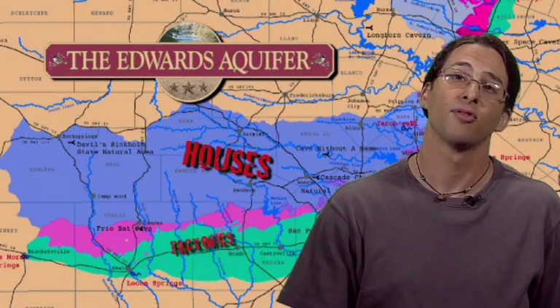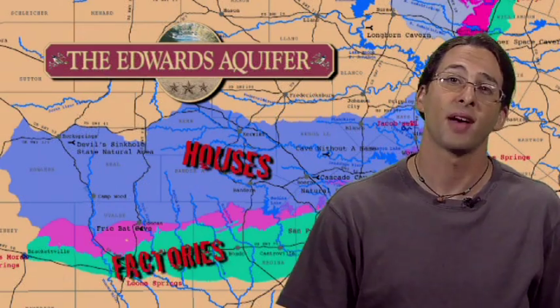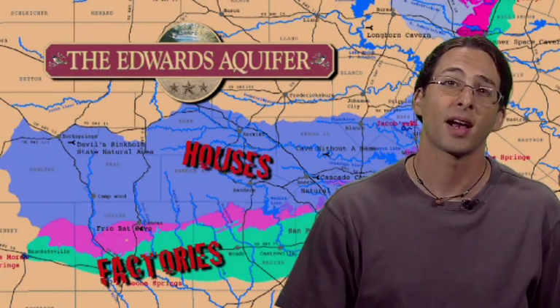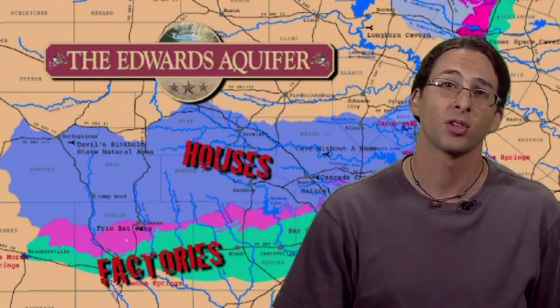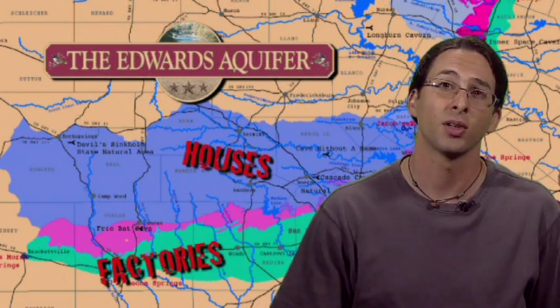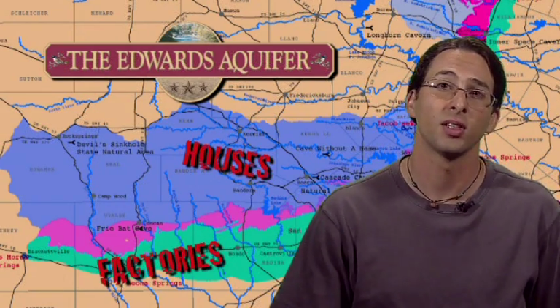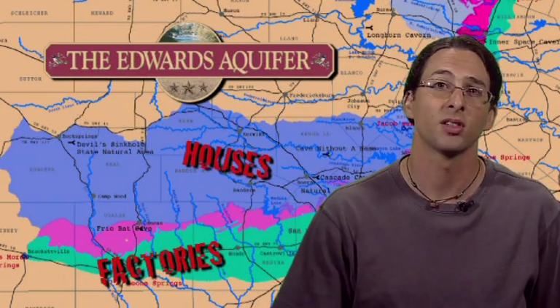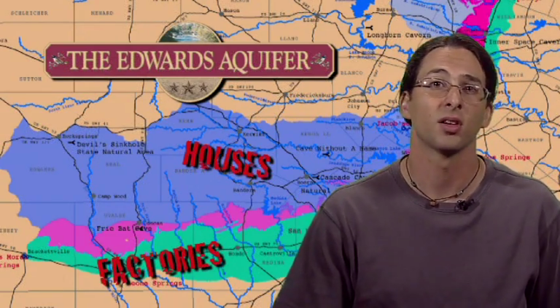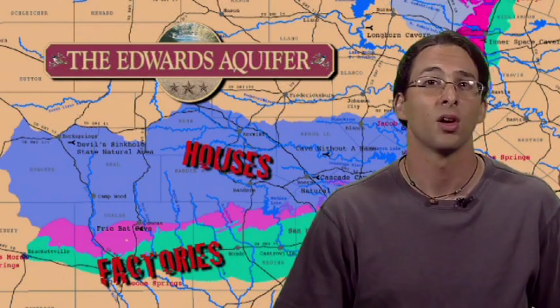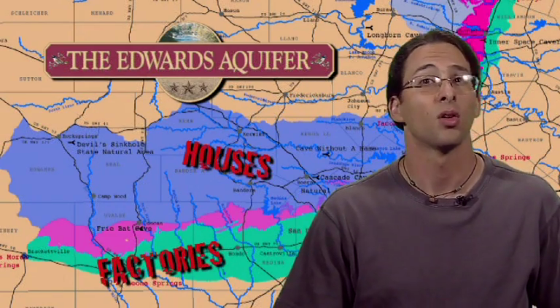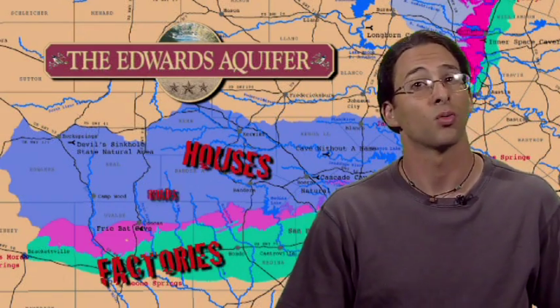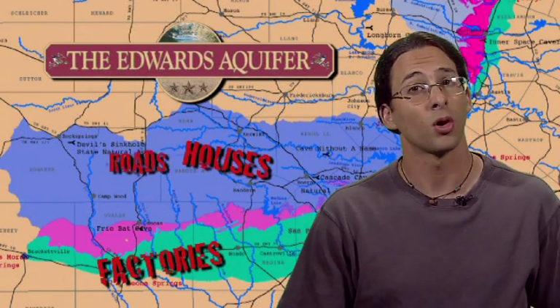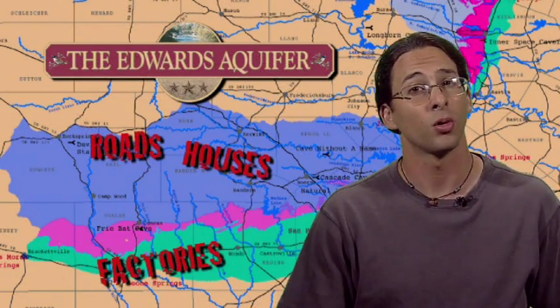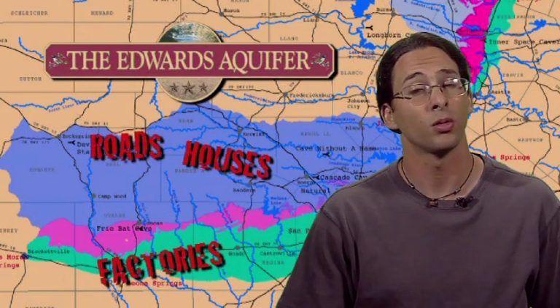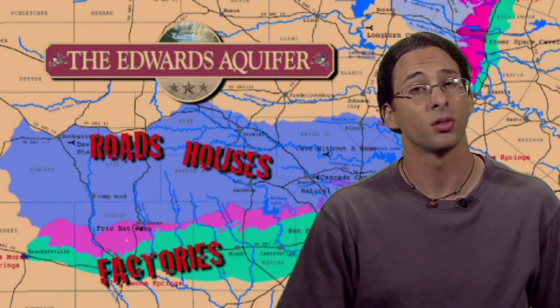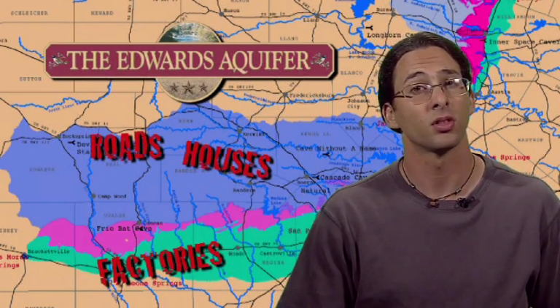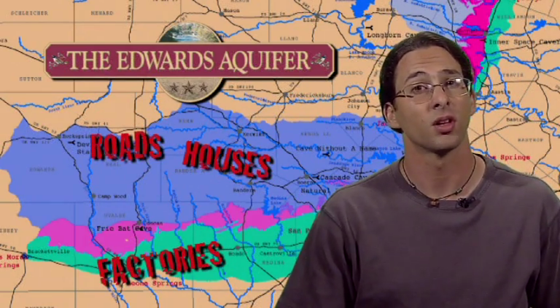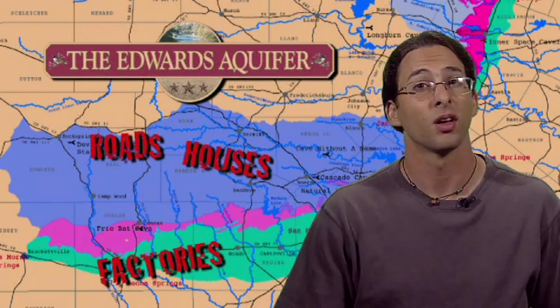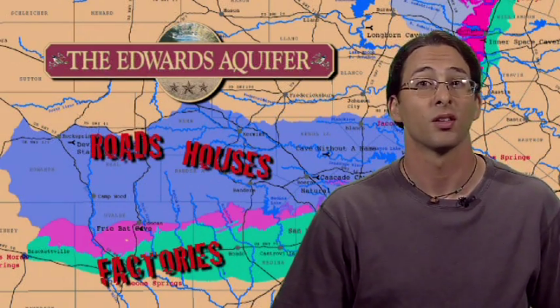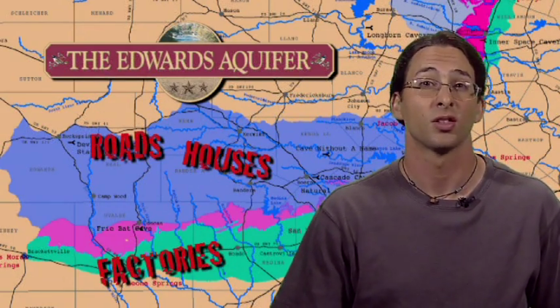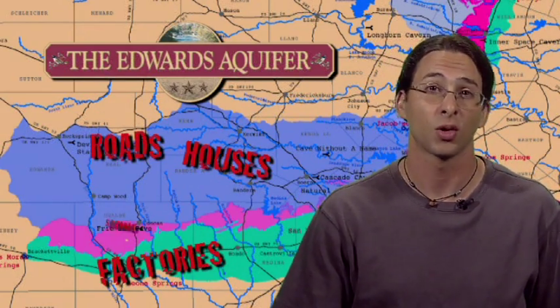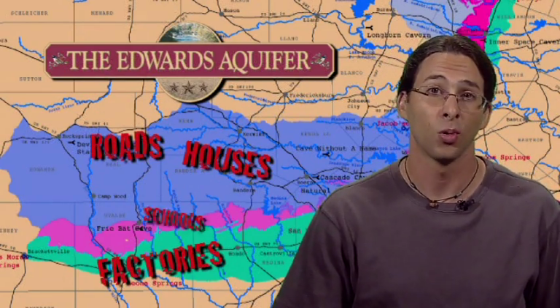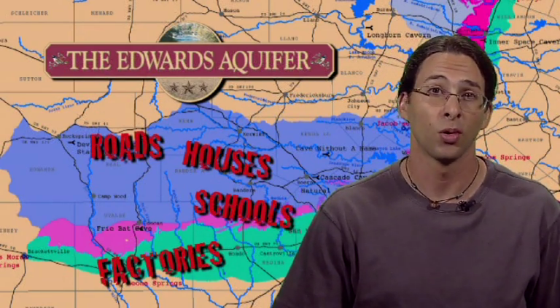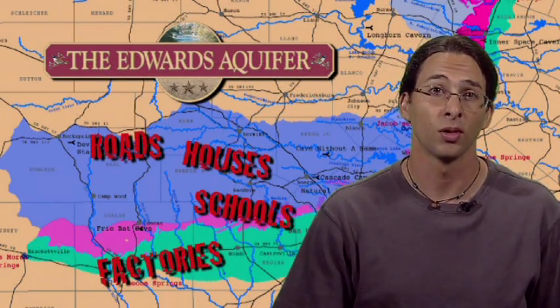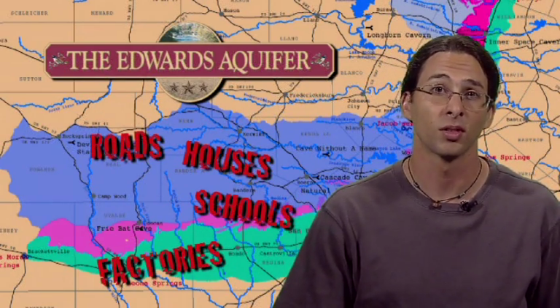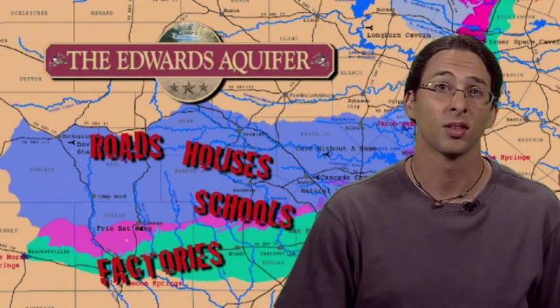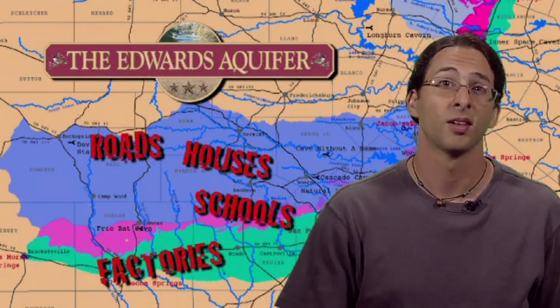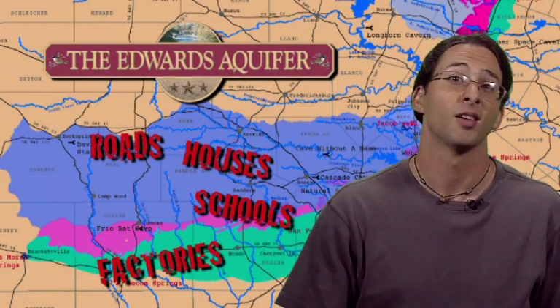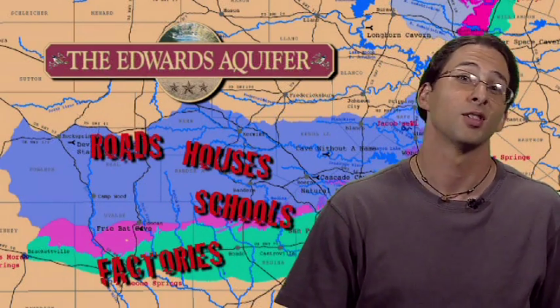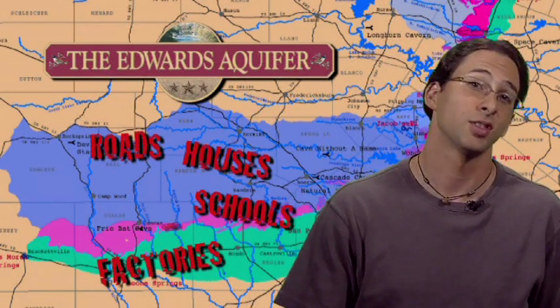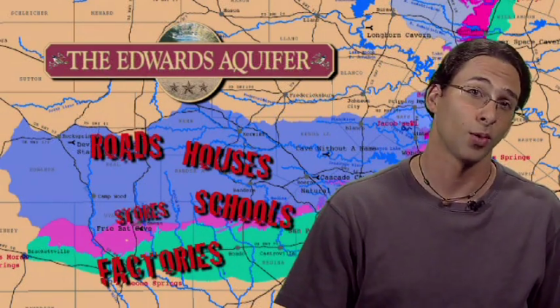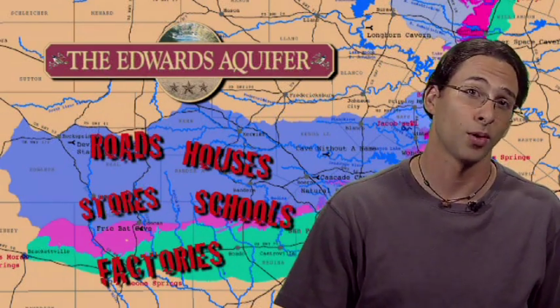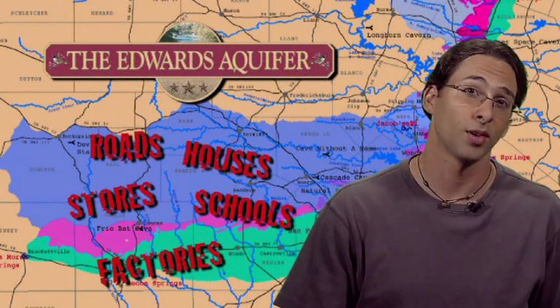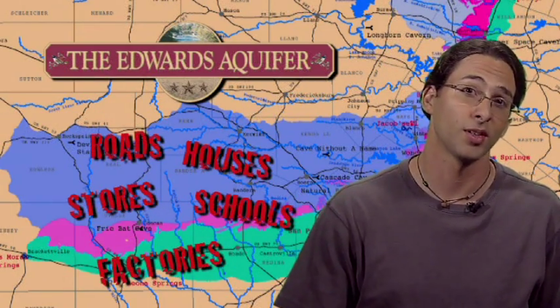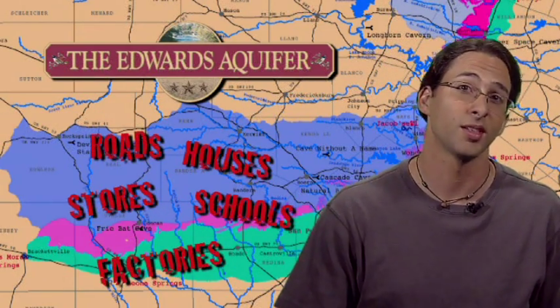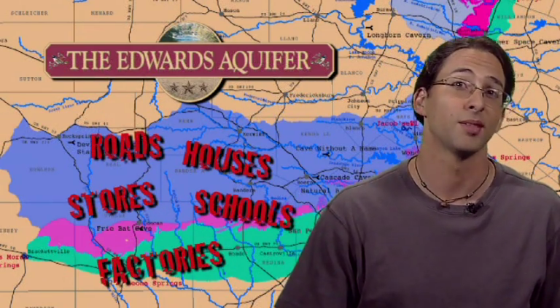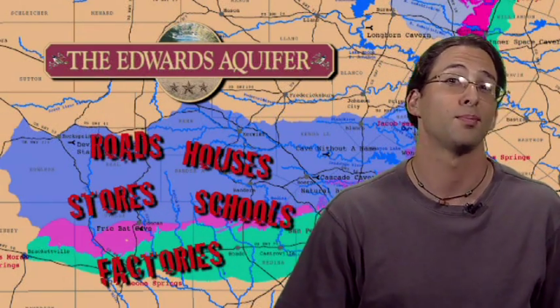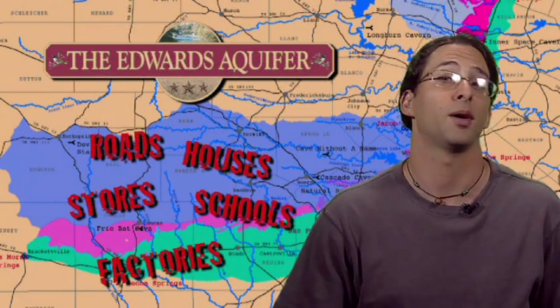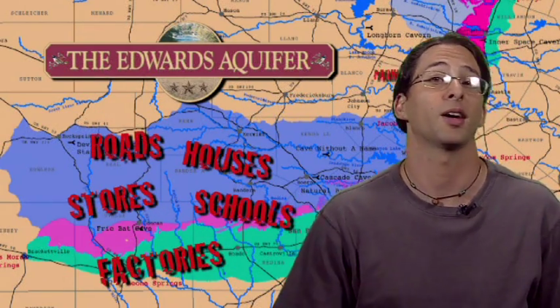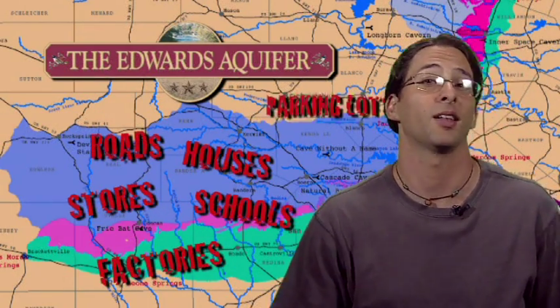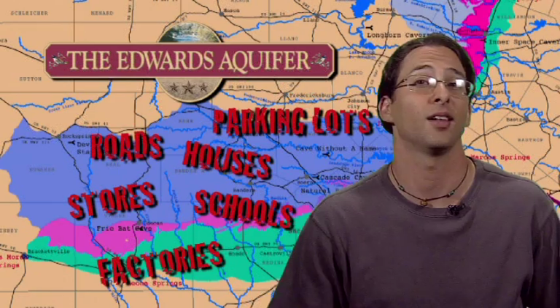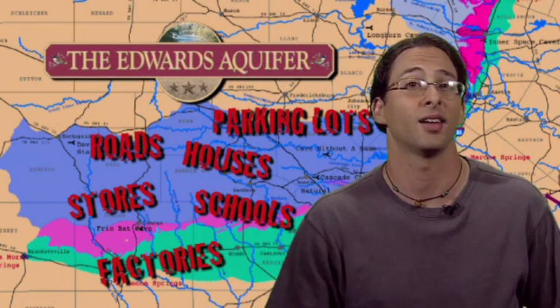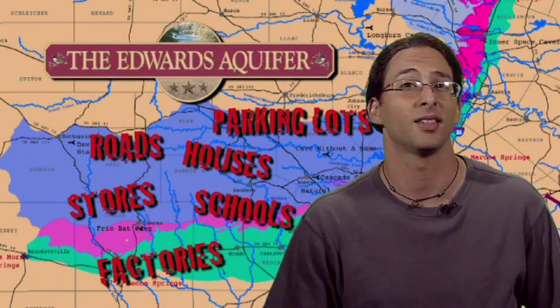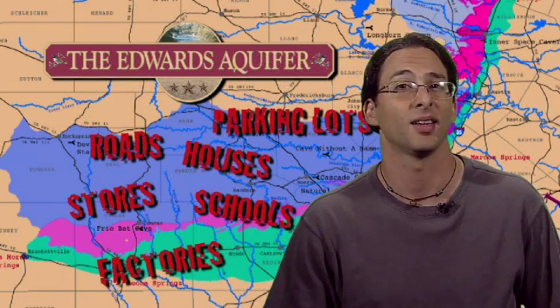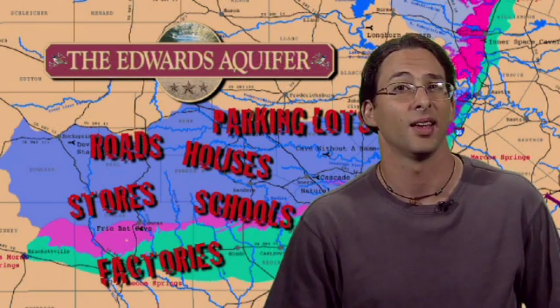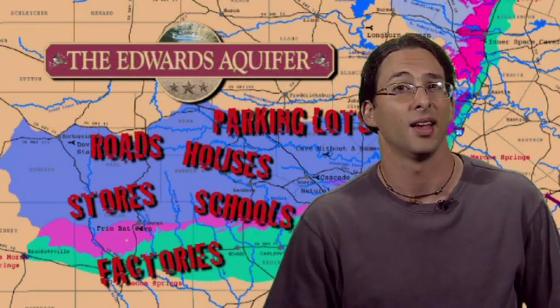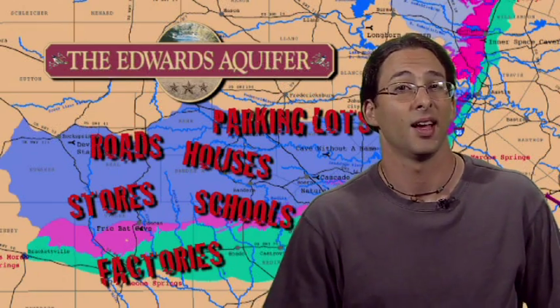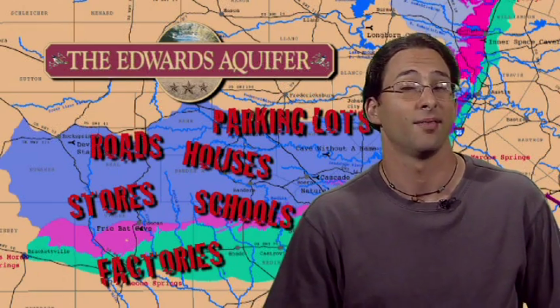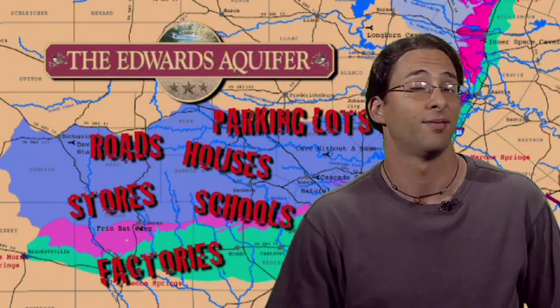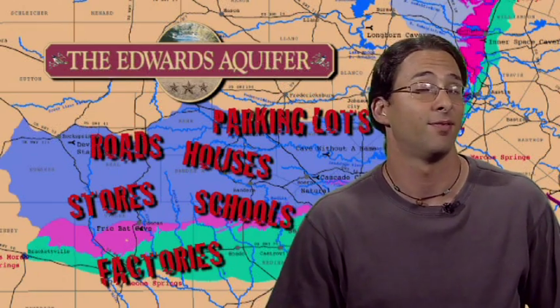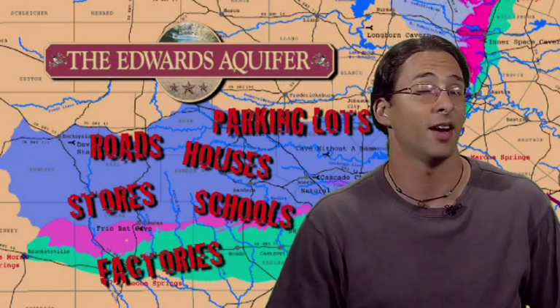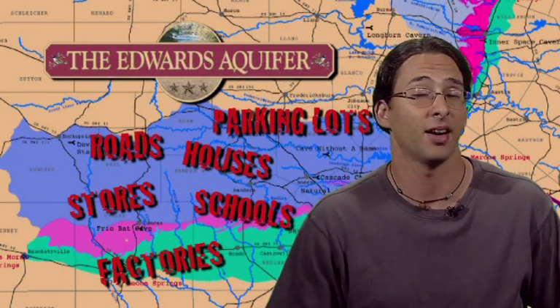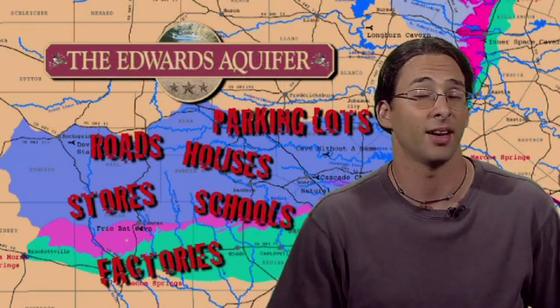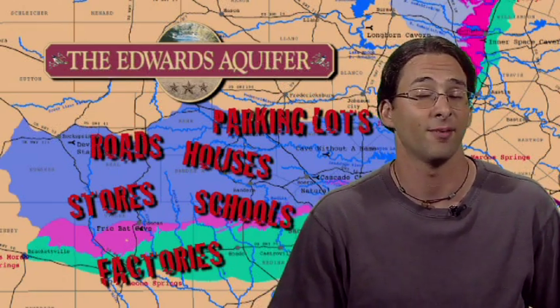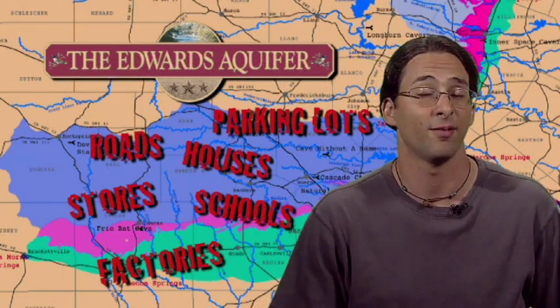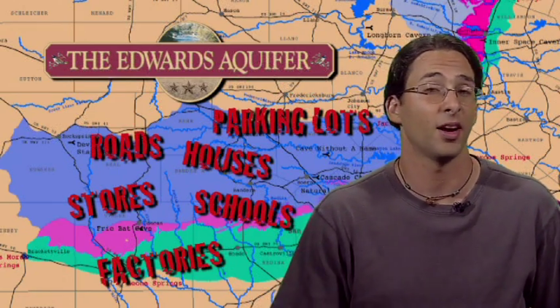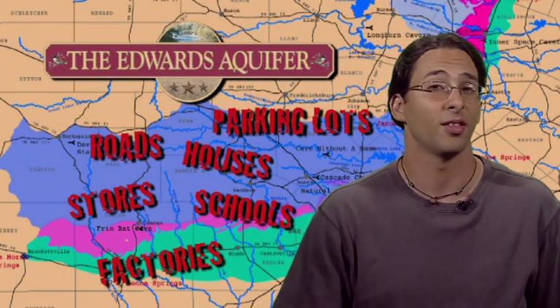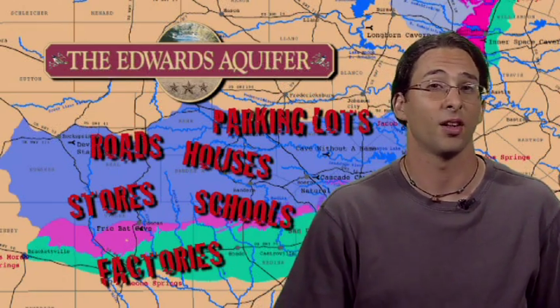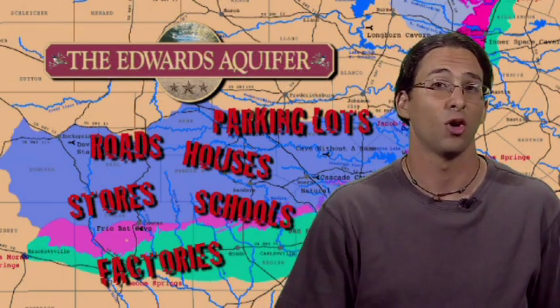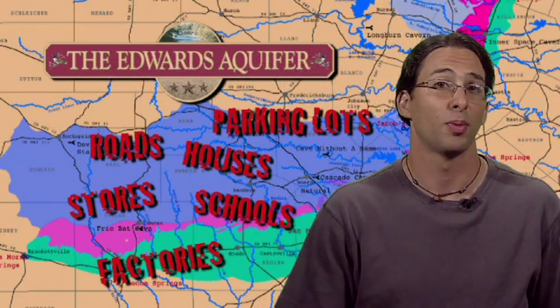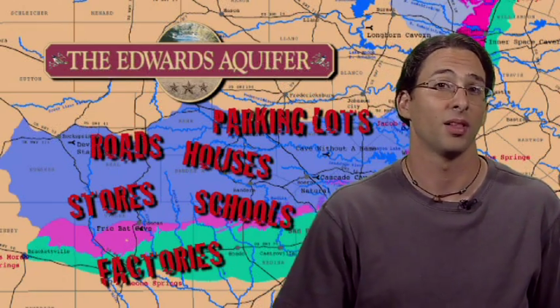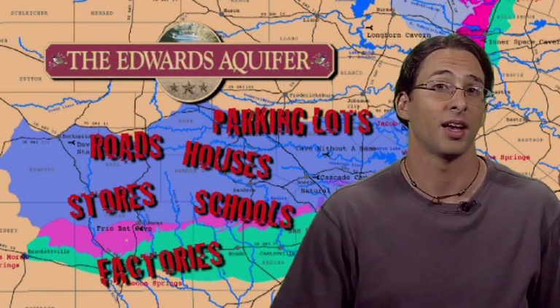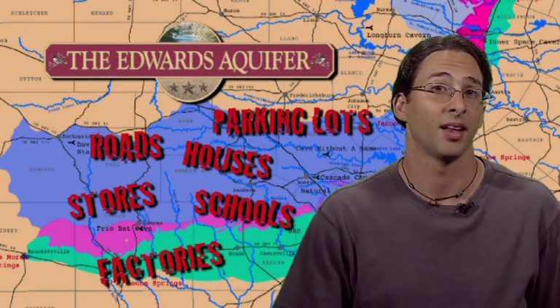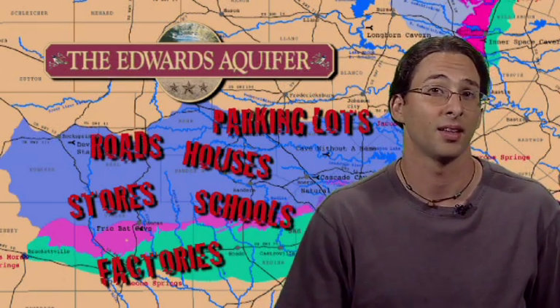factories, roads, schools, stores, parking lots, and very, very little open land.